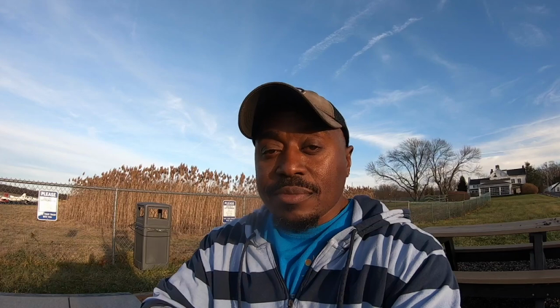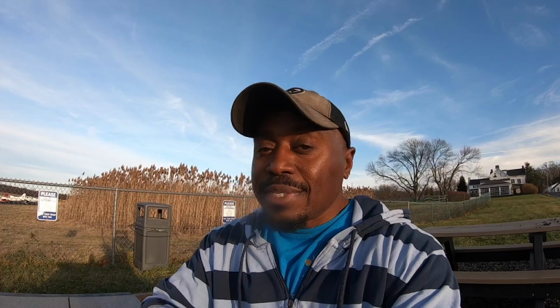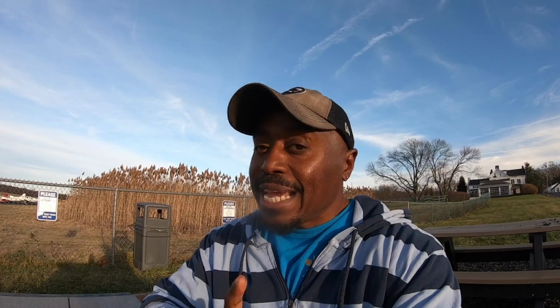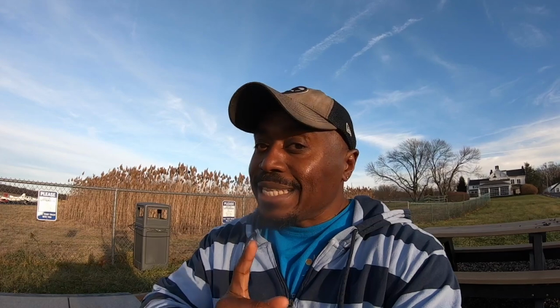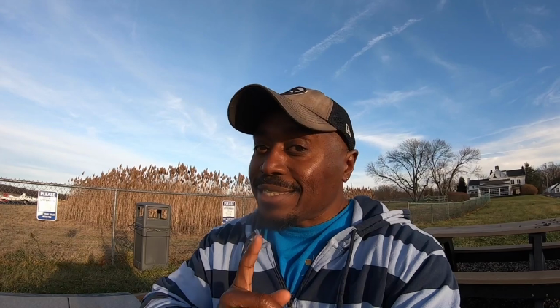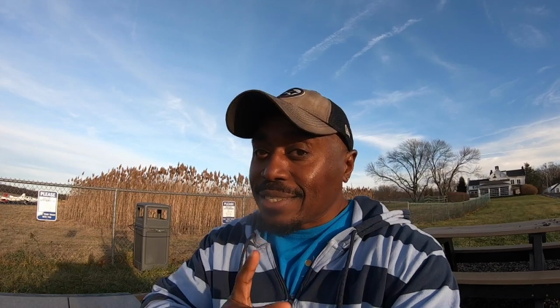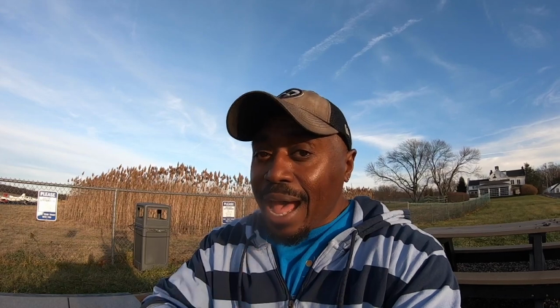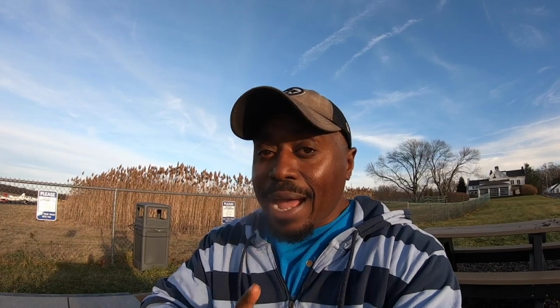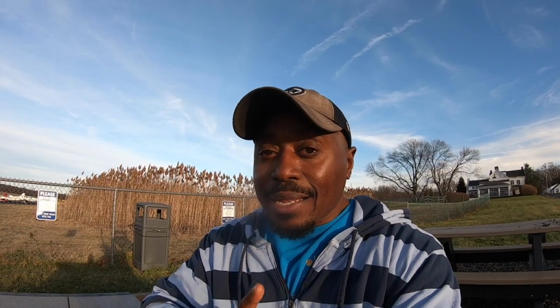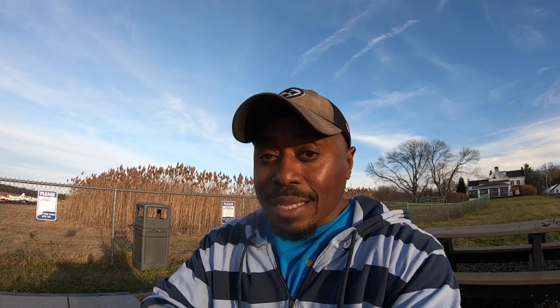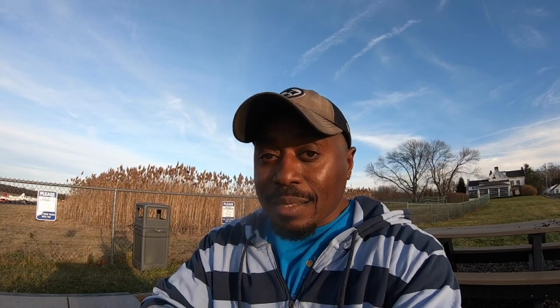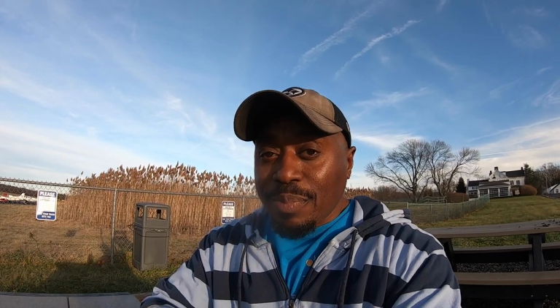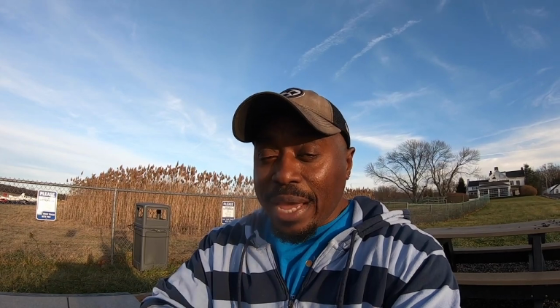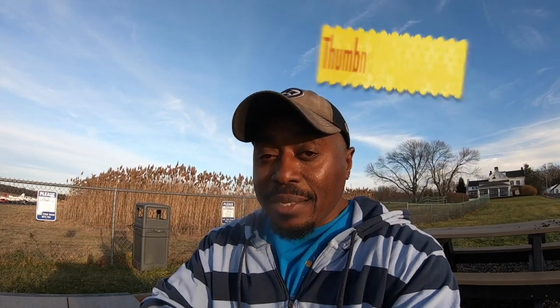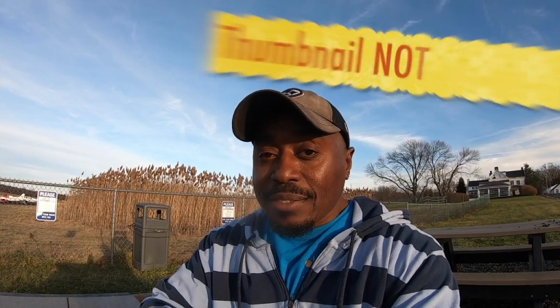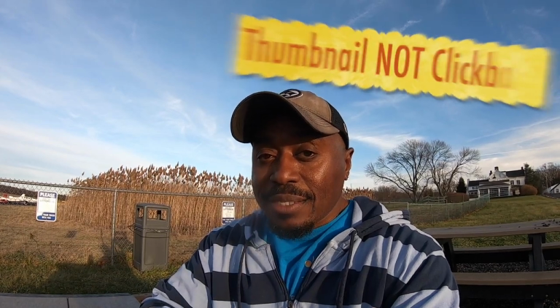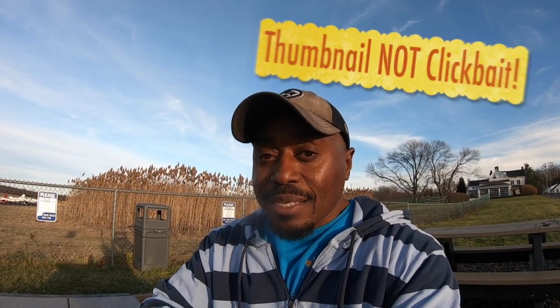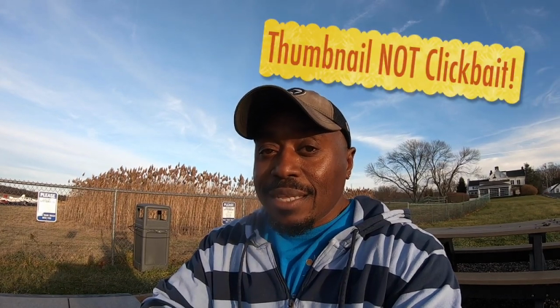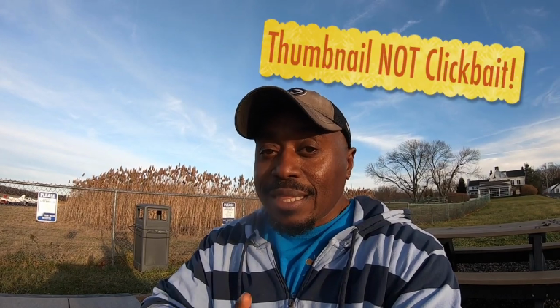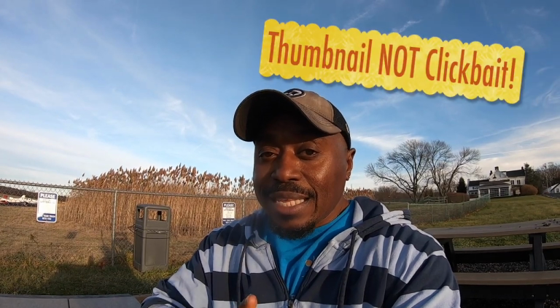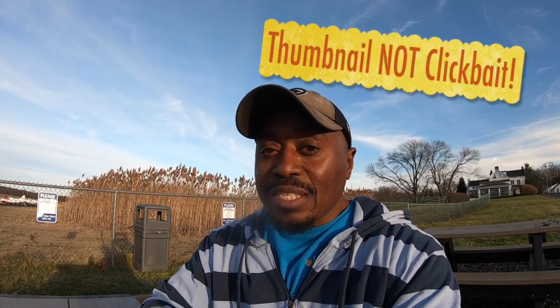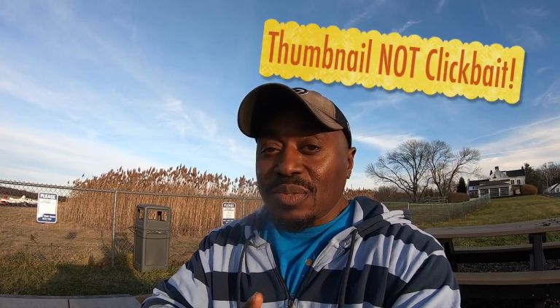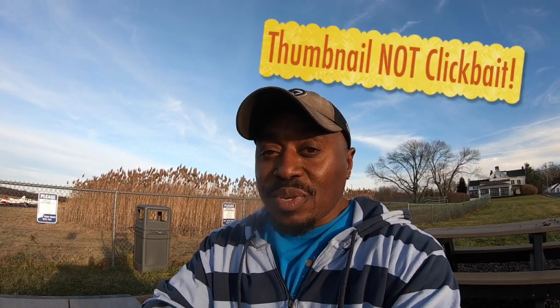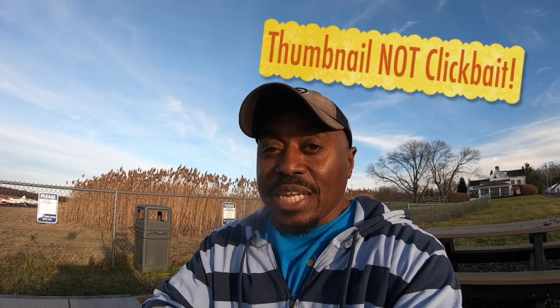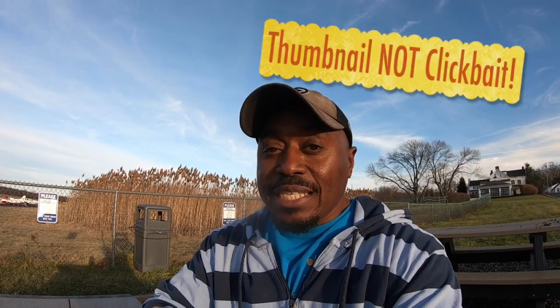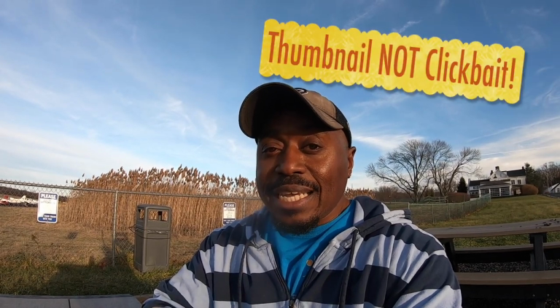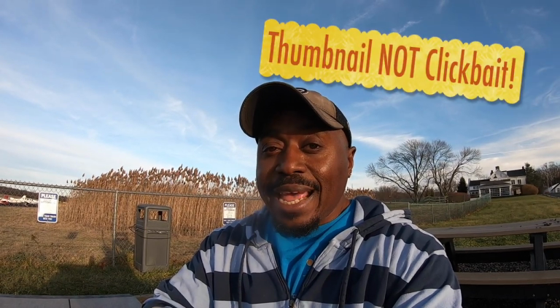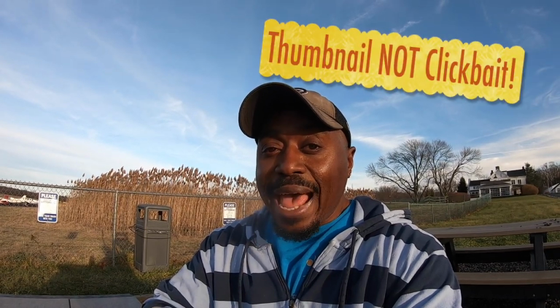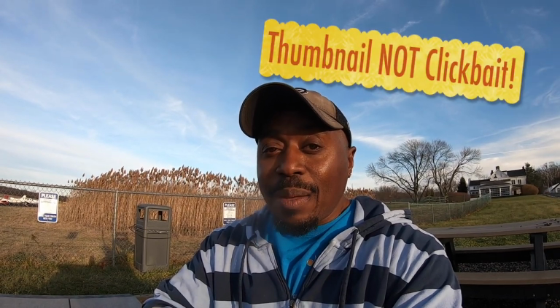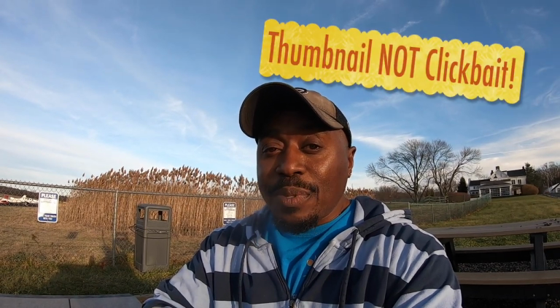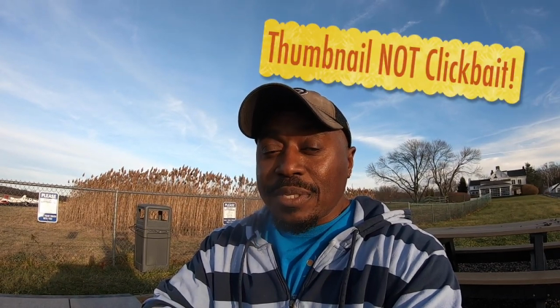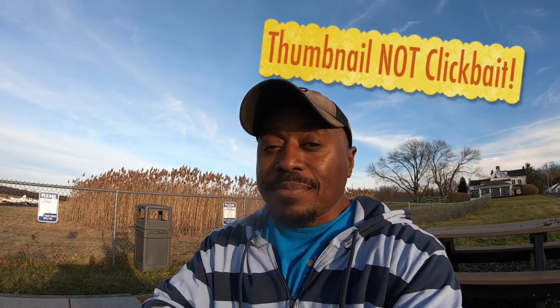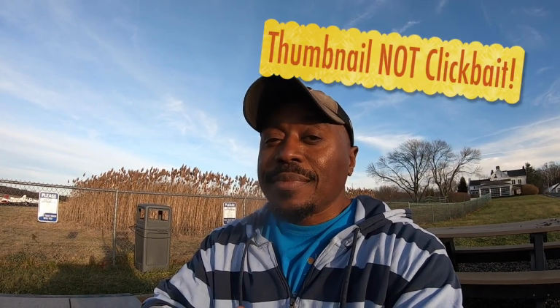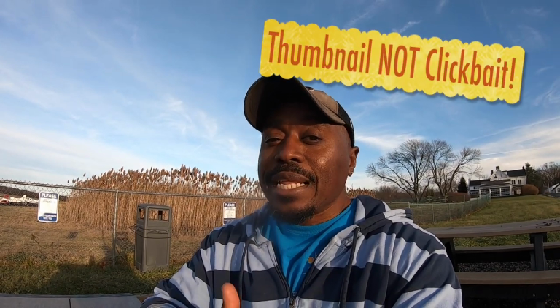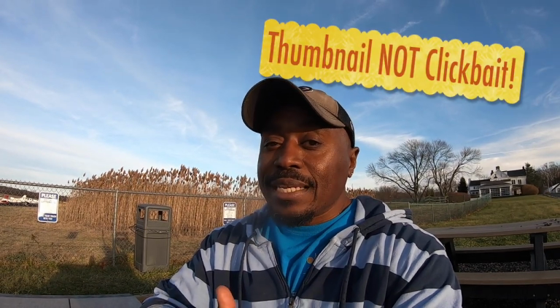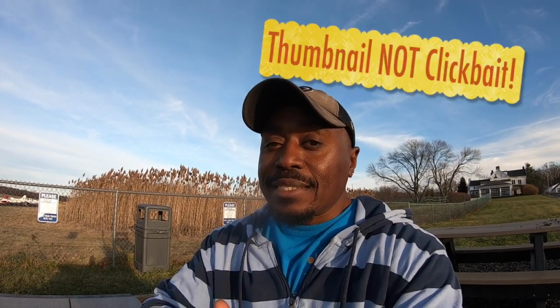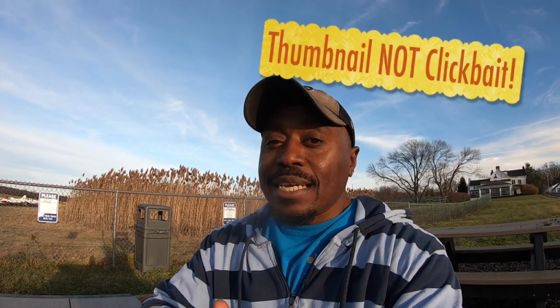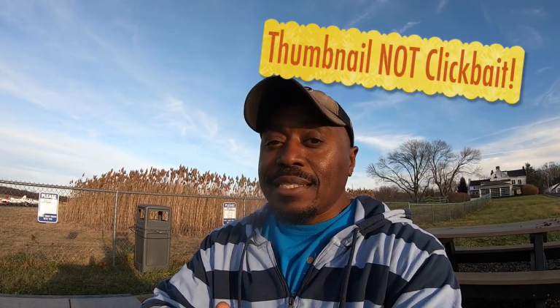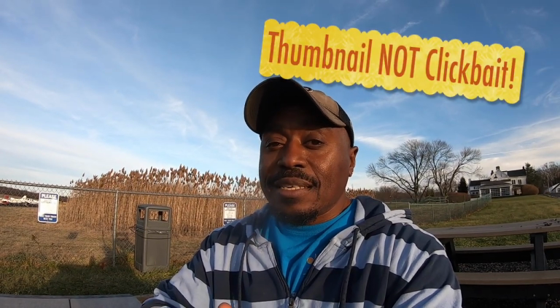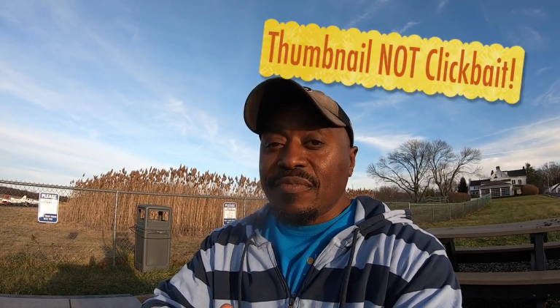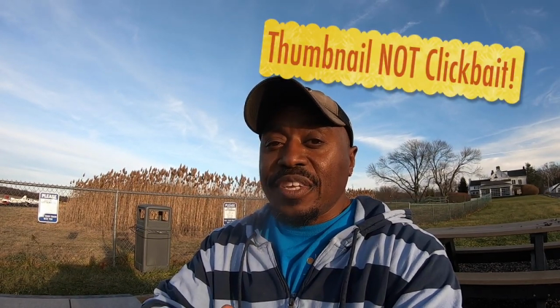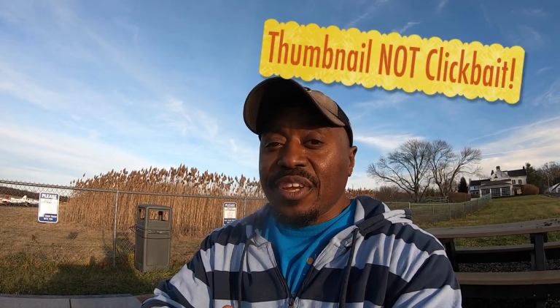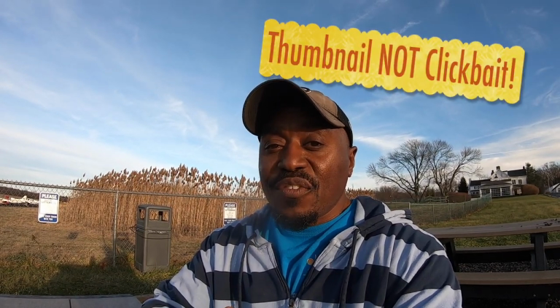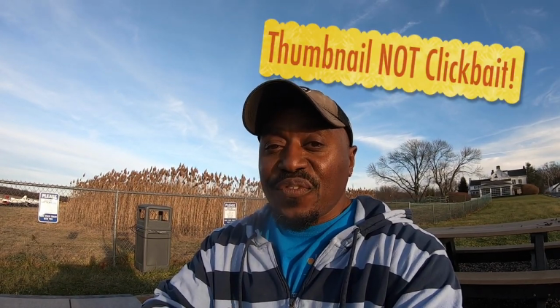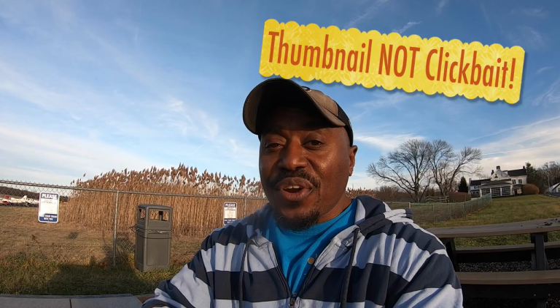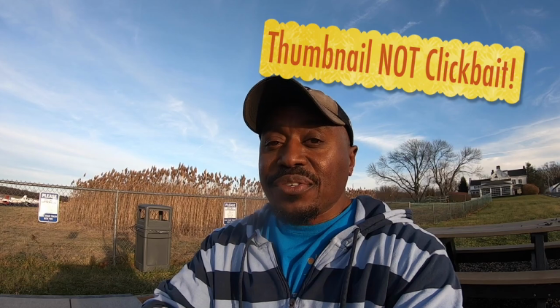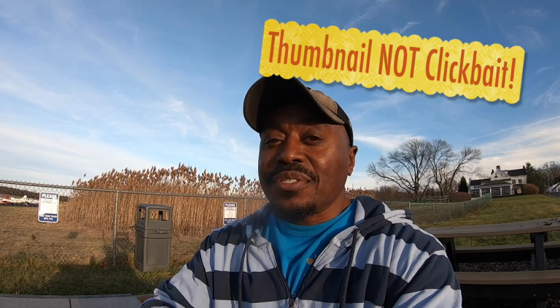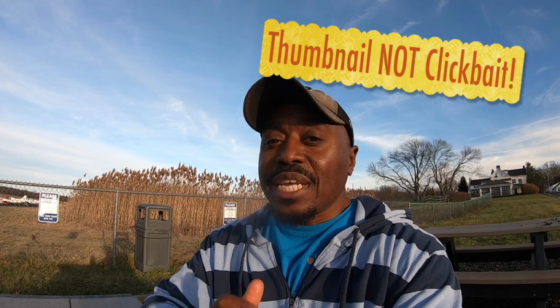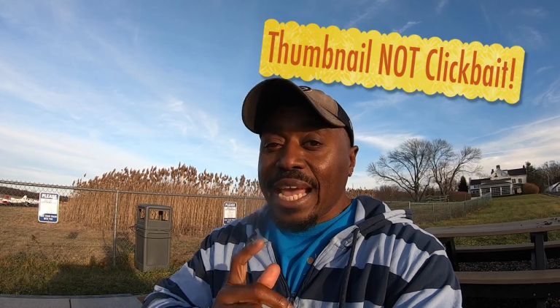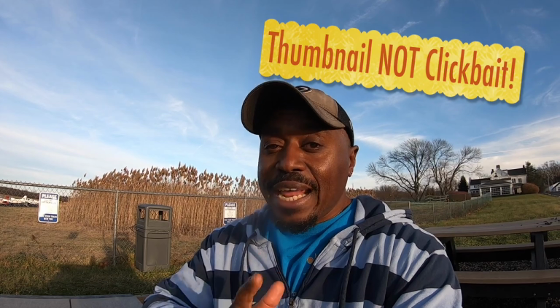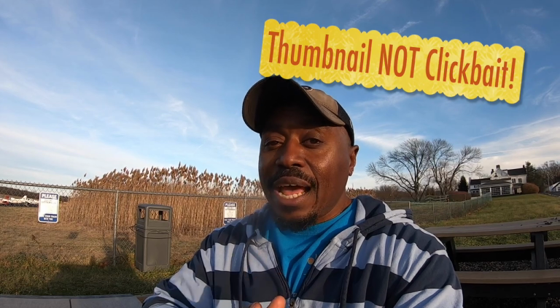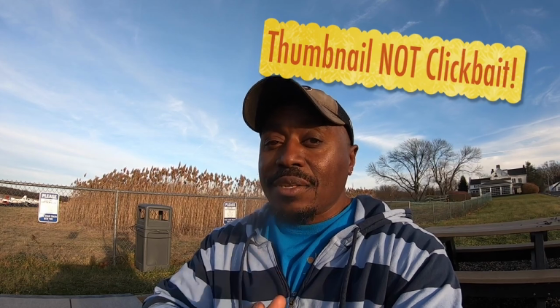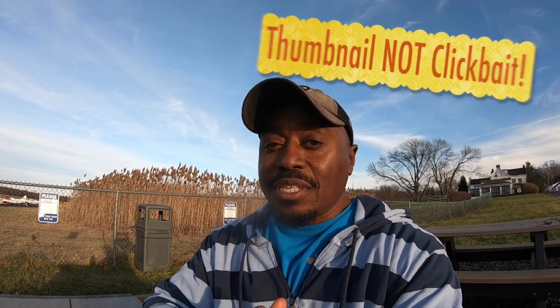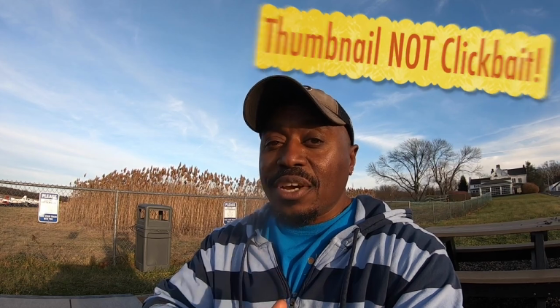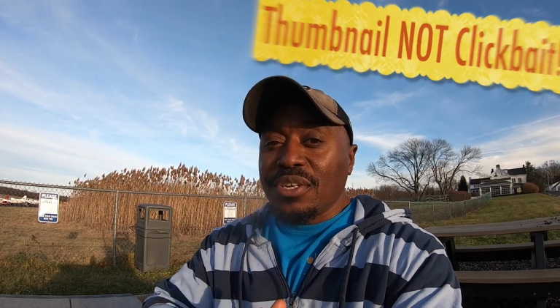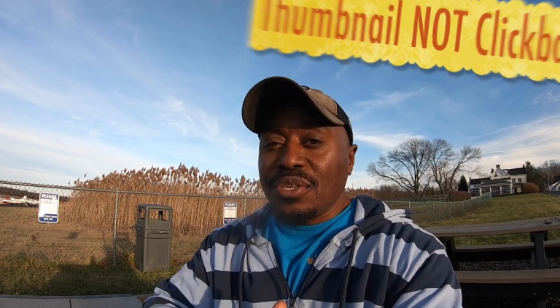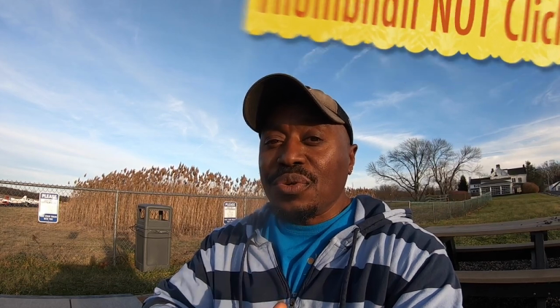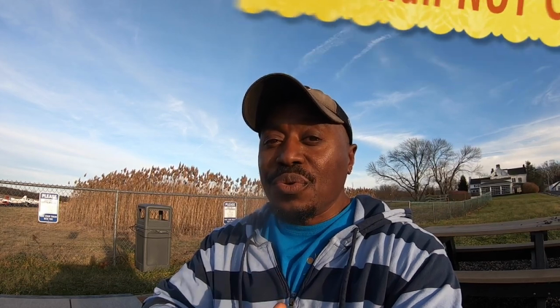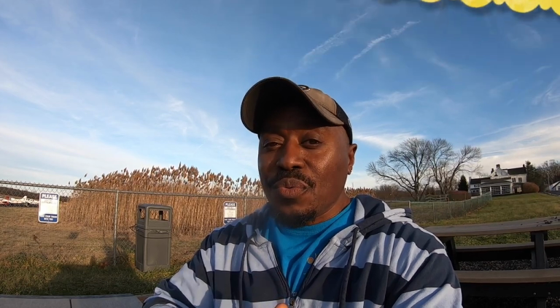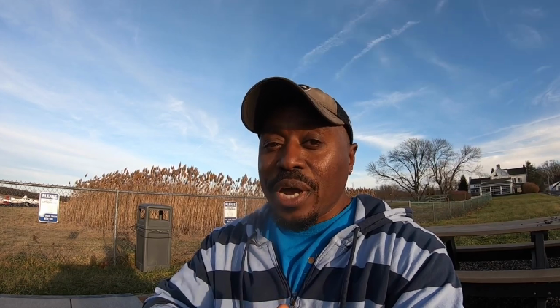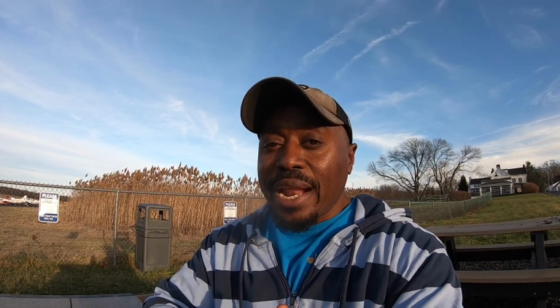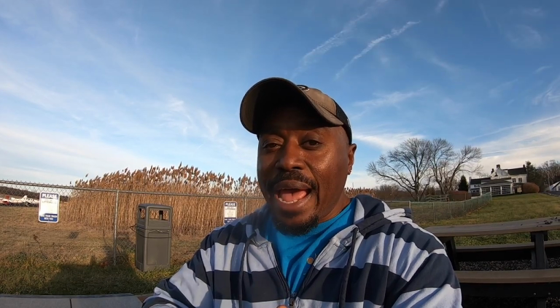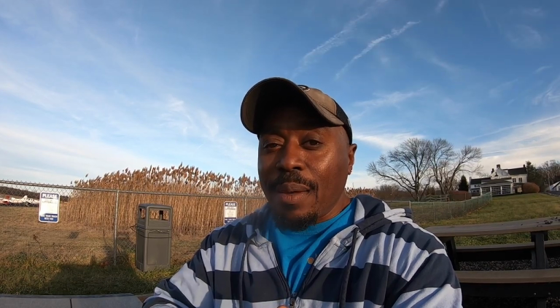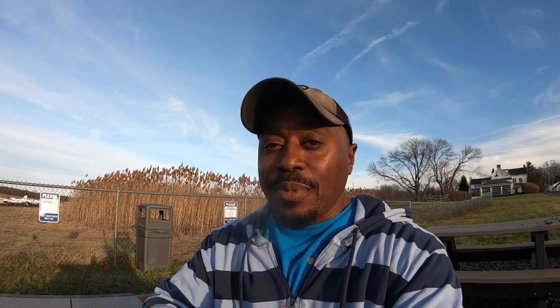It's not clickbait. This really did happen. Let's get to the video first and I'll tell you what happened.